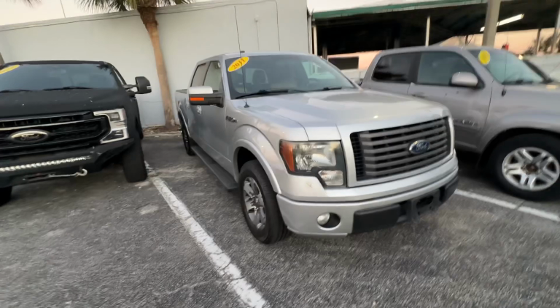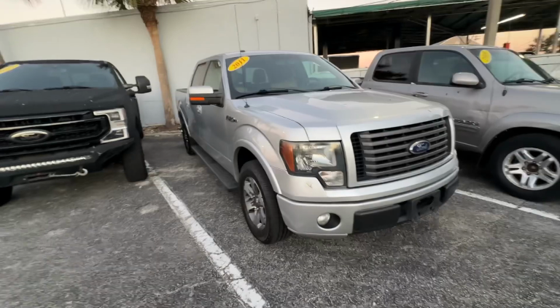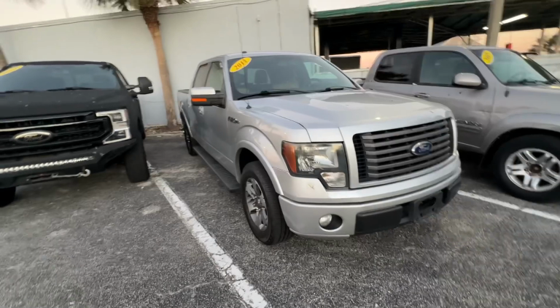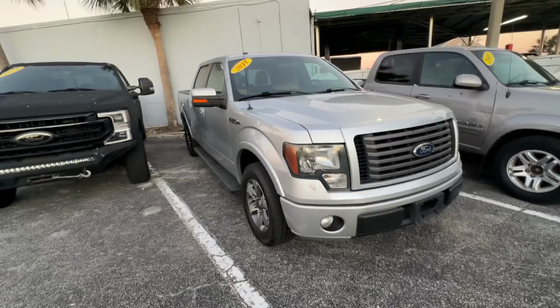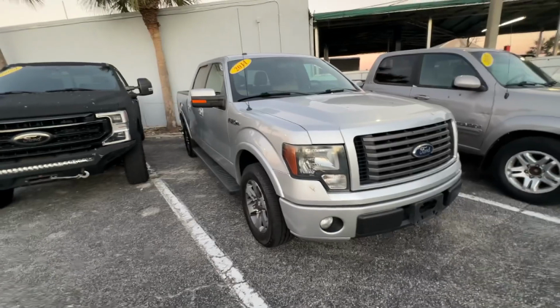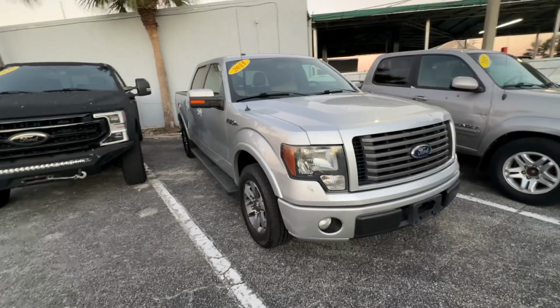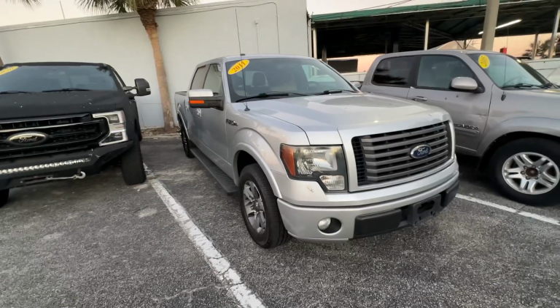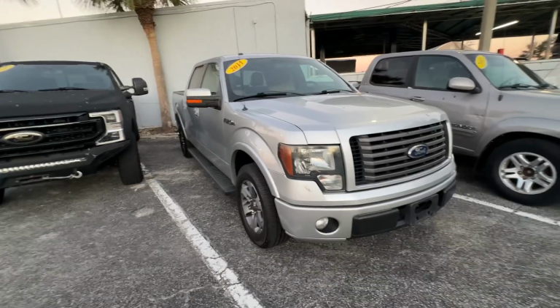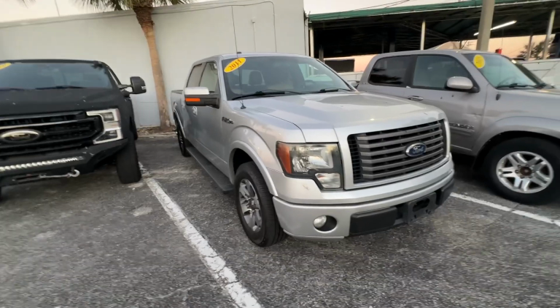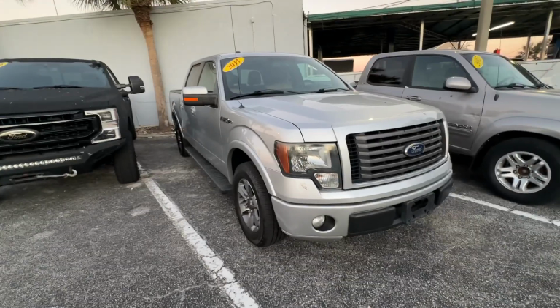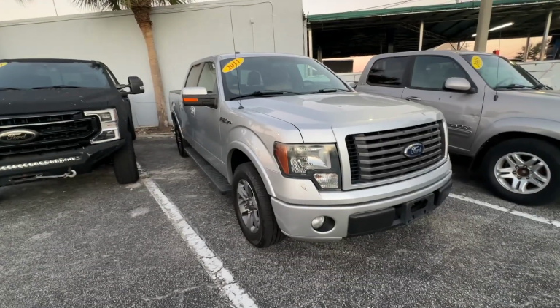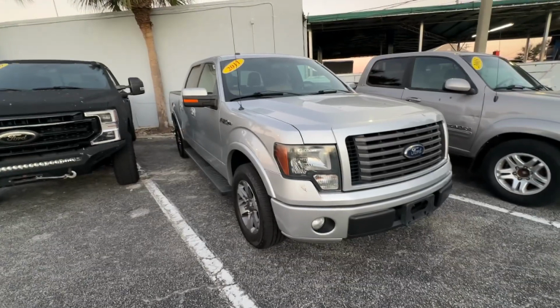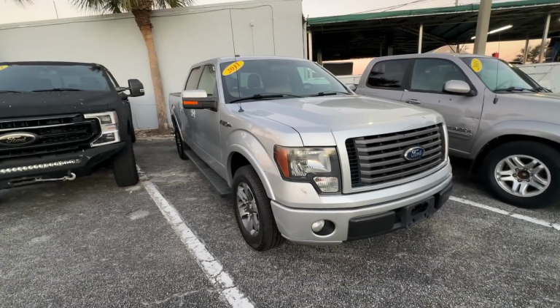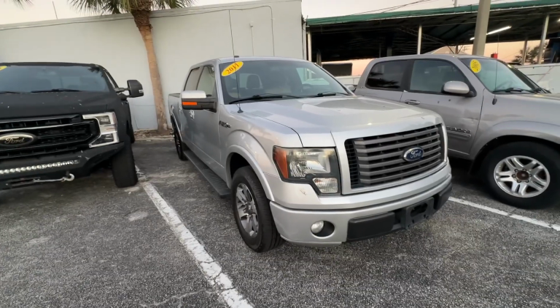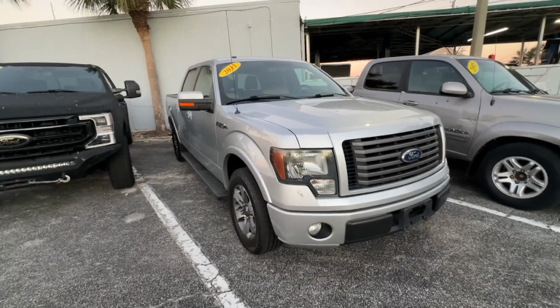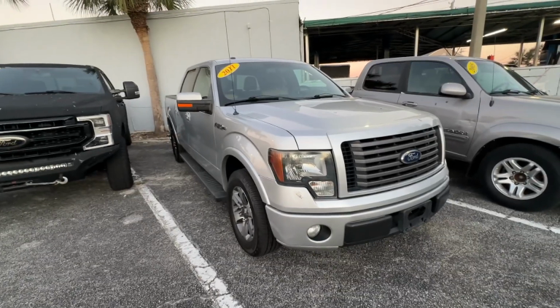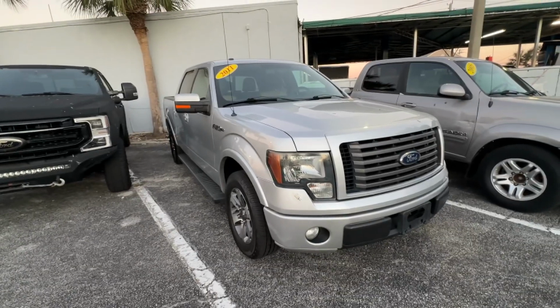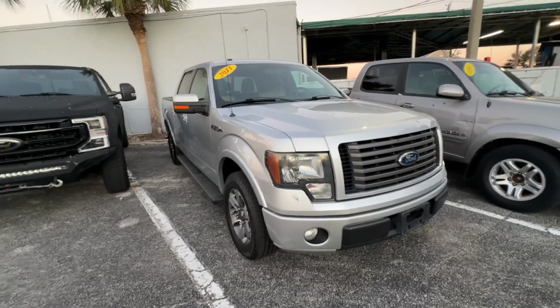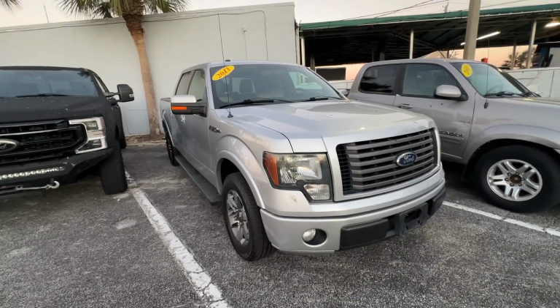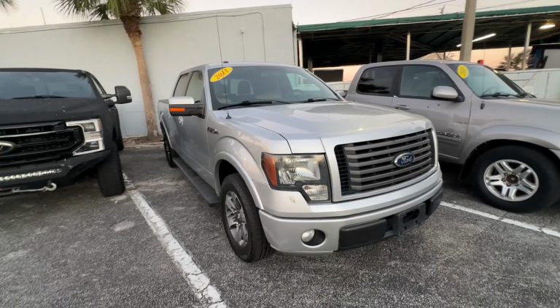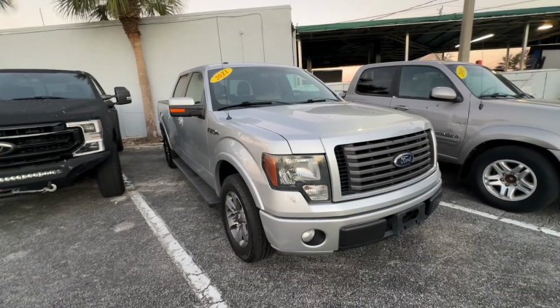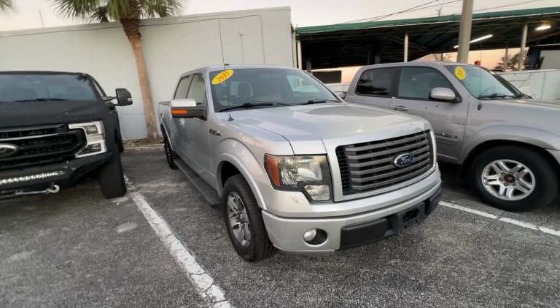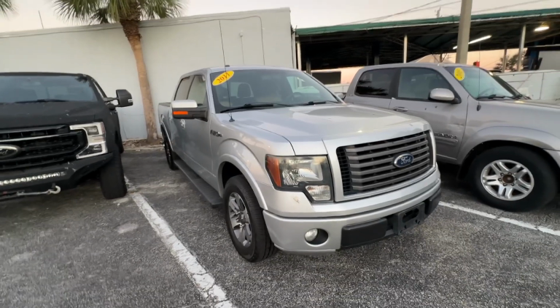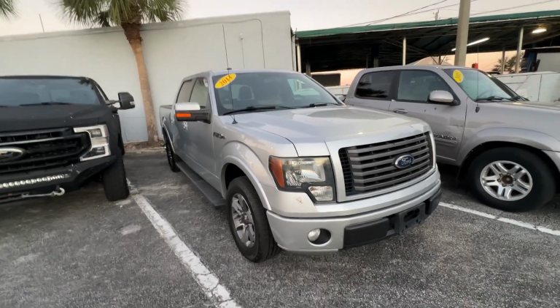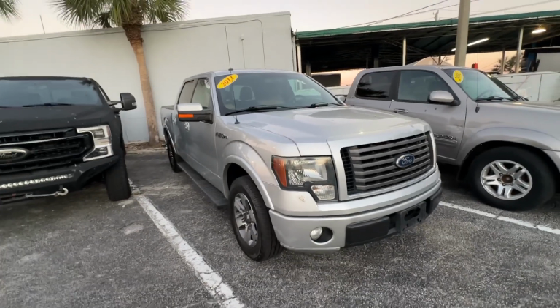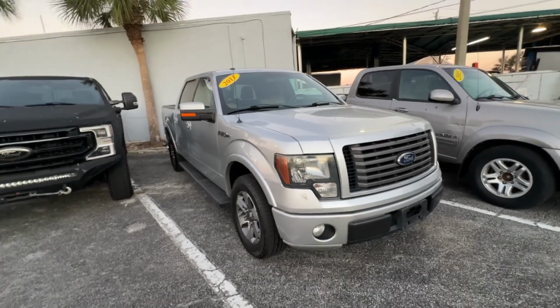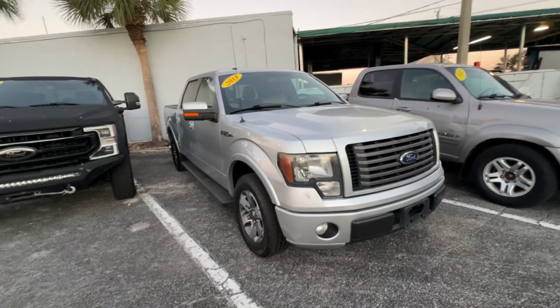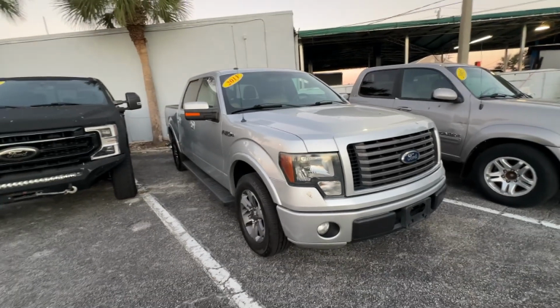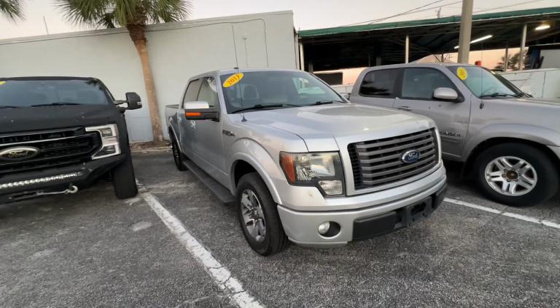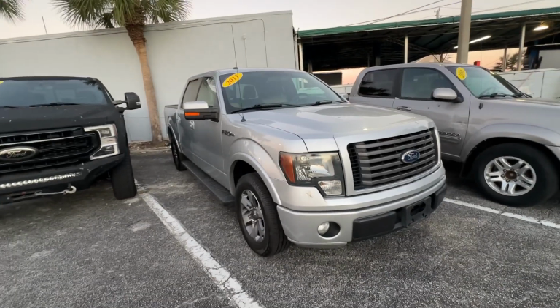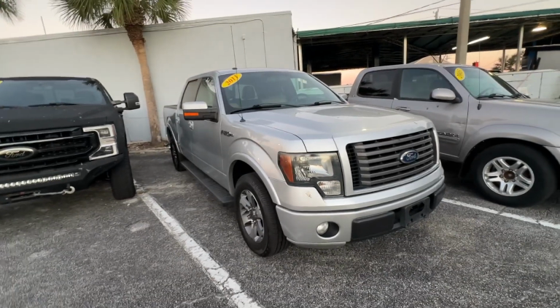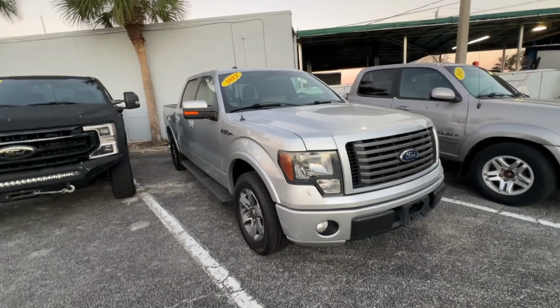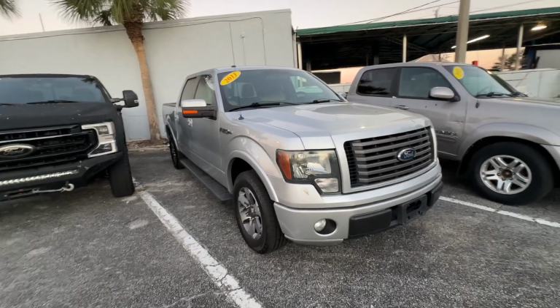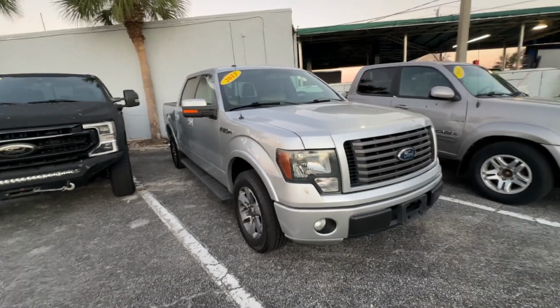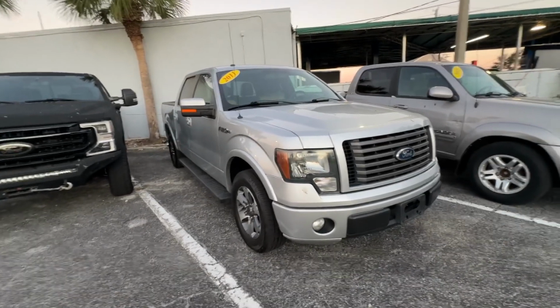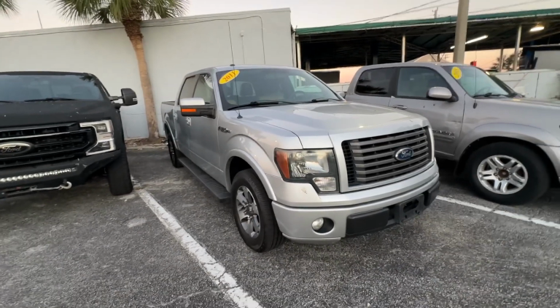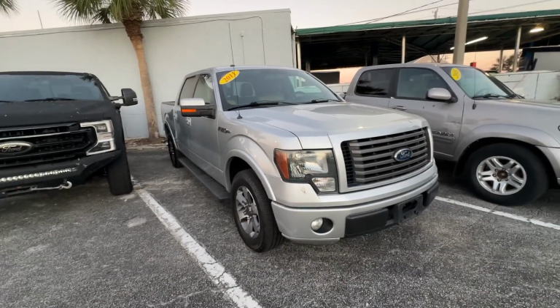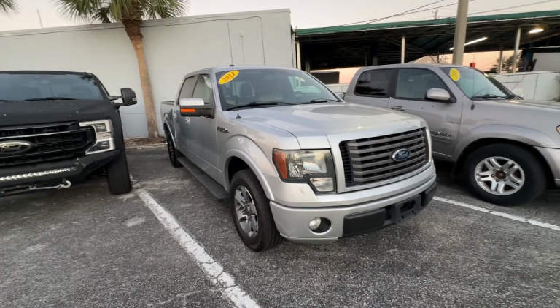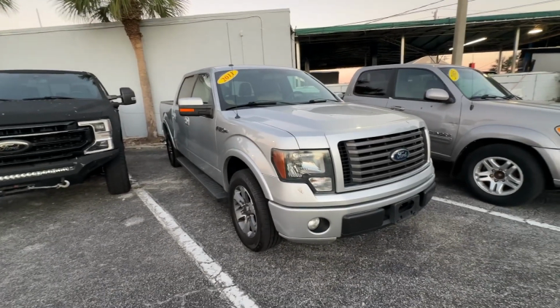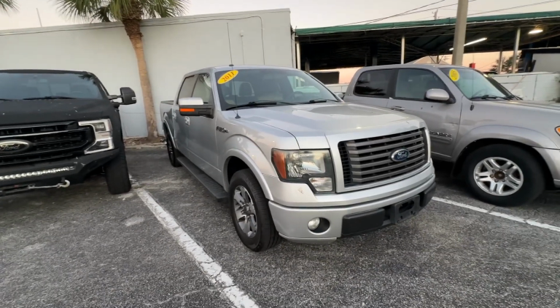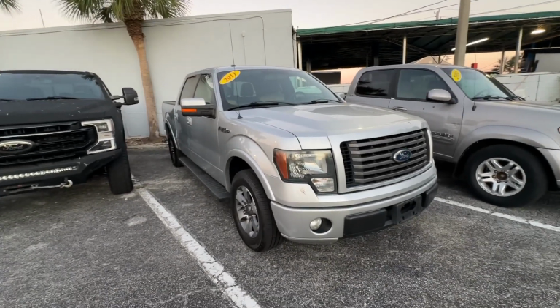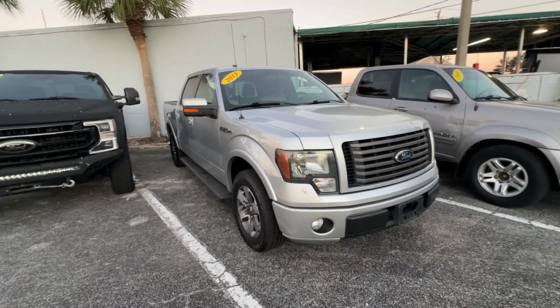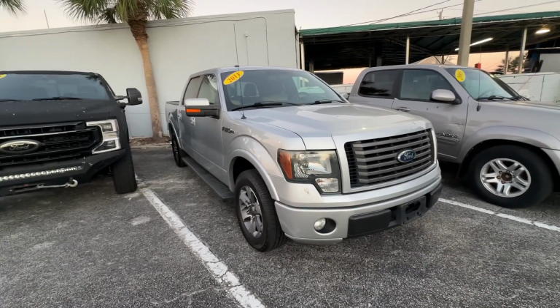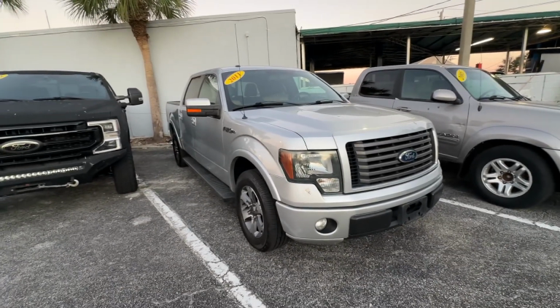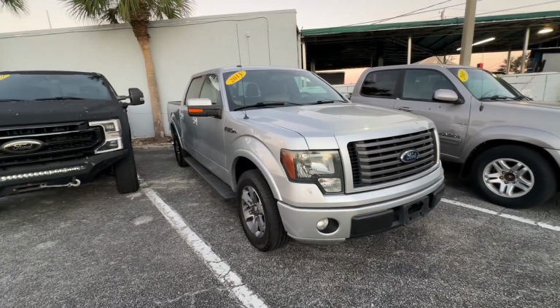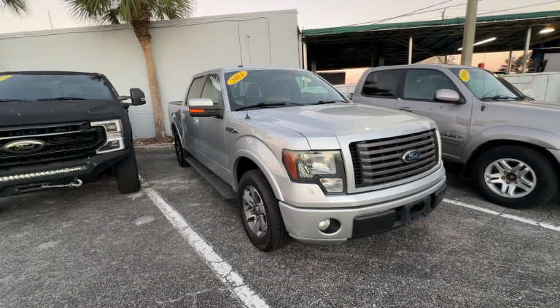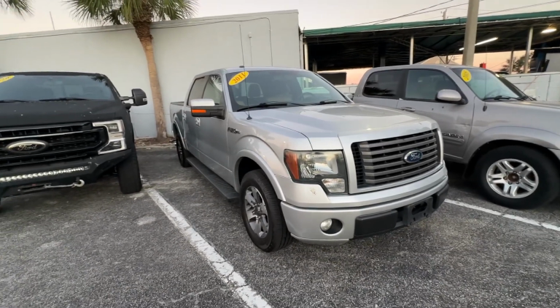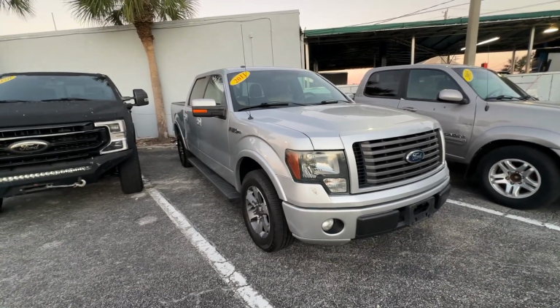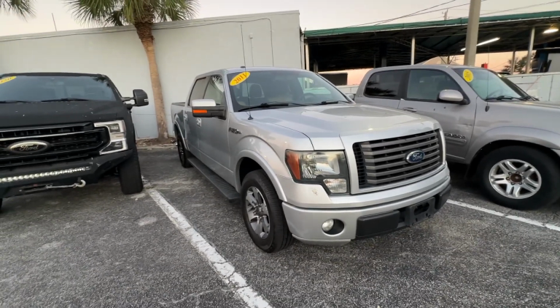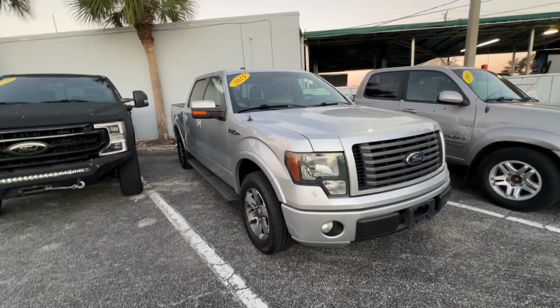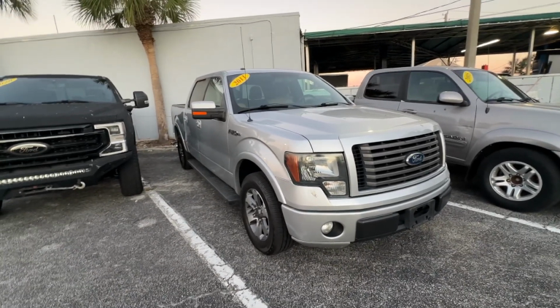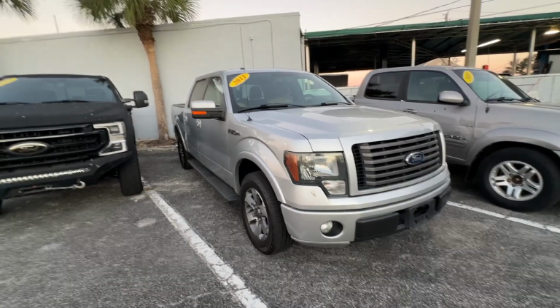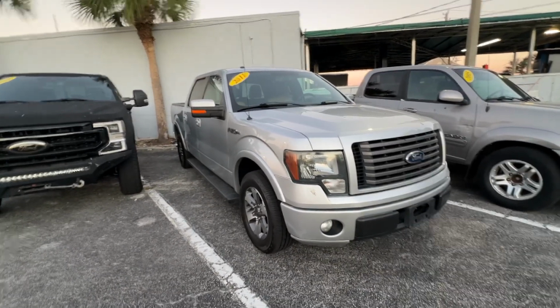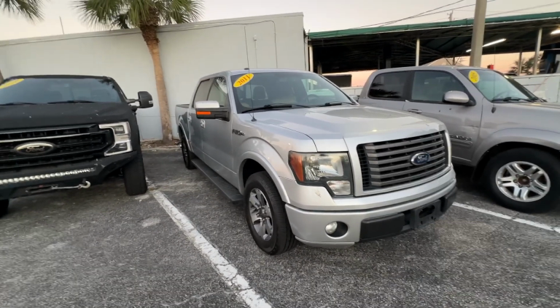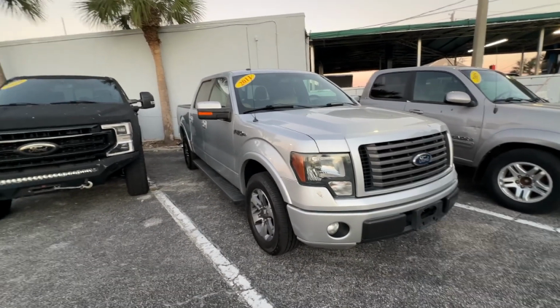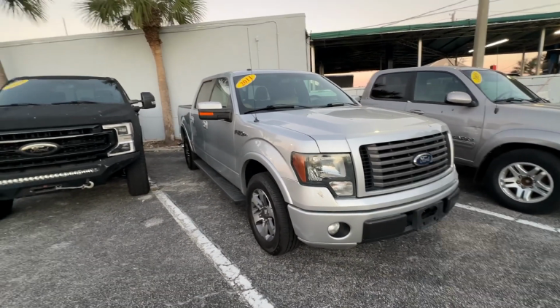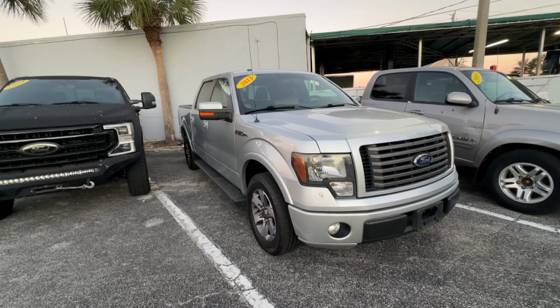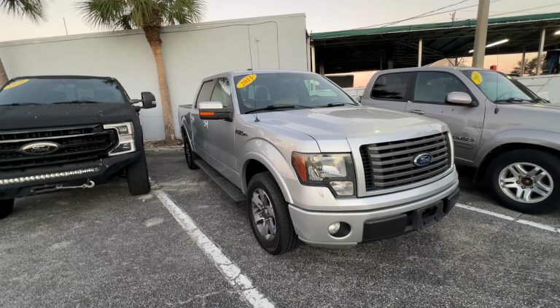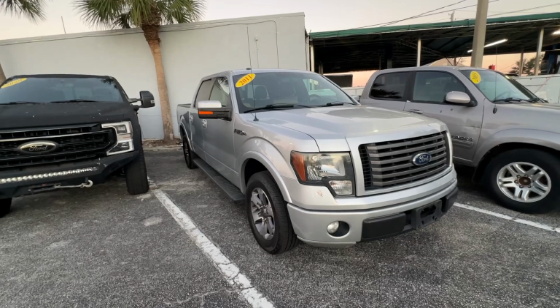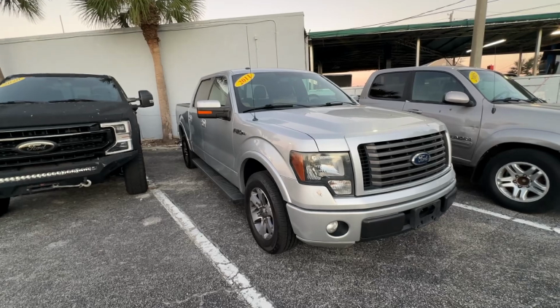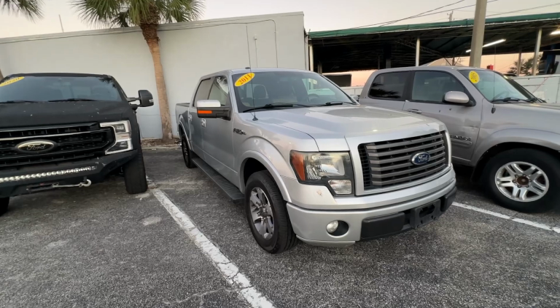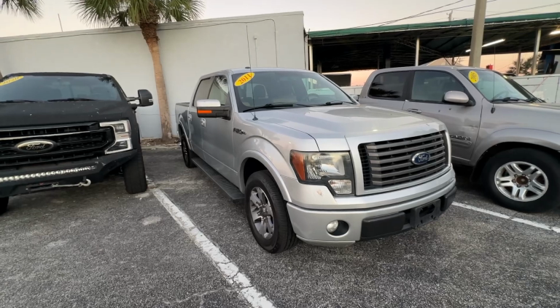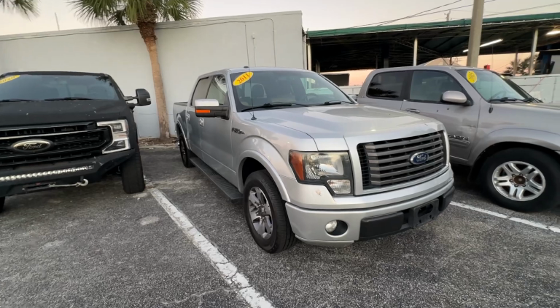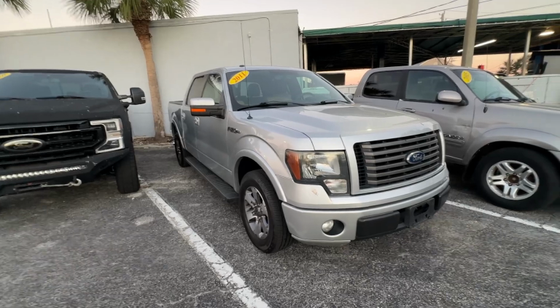All right, guys, Christian Rivera here, Florida Direct Cars. Doing a walk-around video on this 2011 Ford F-150.